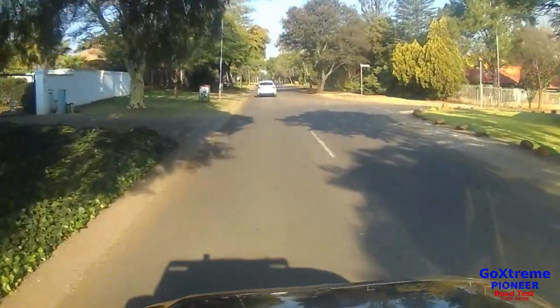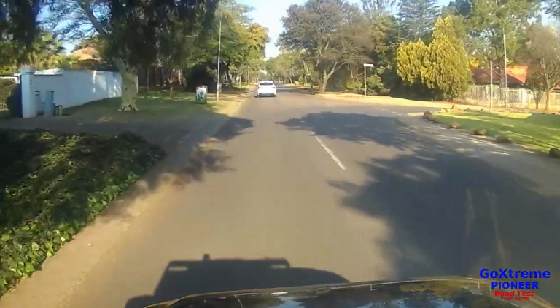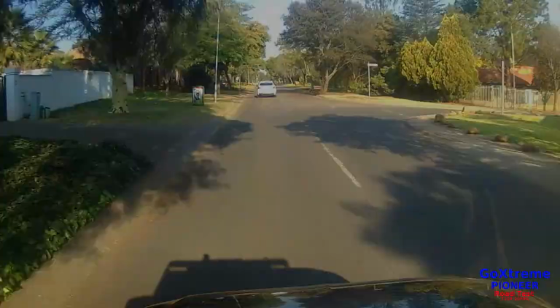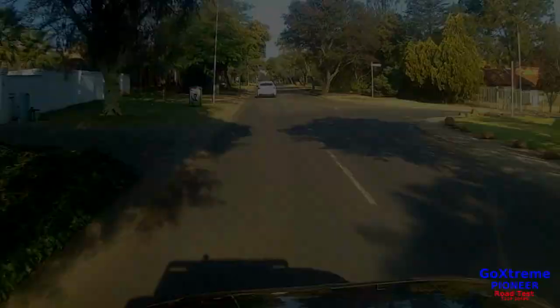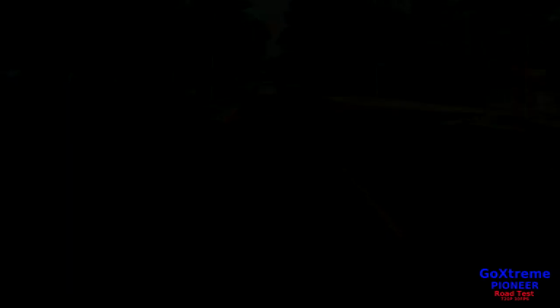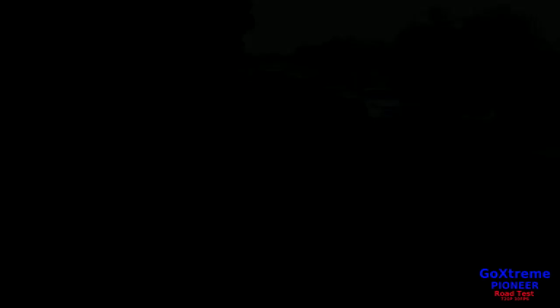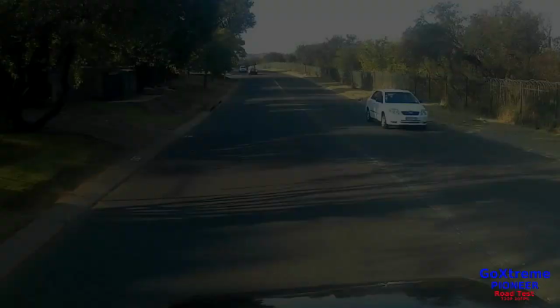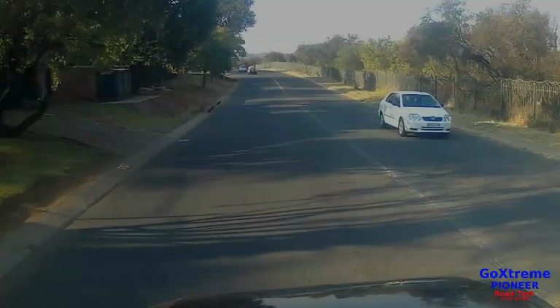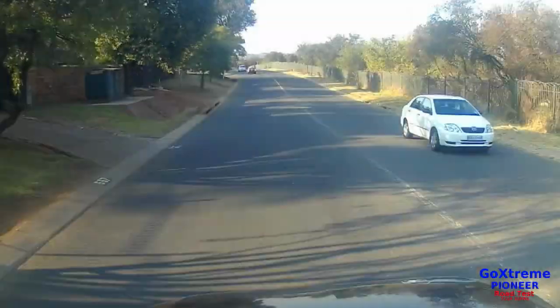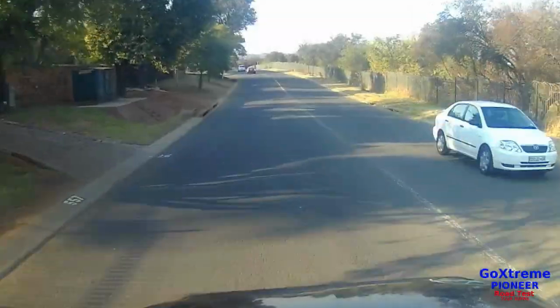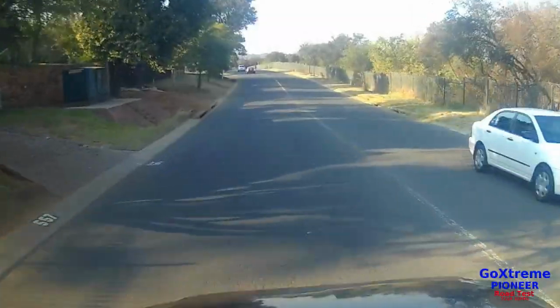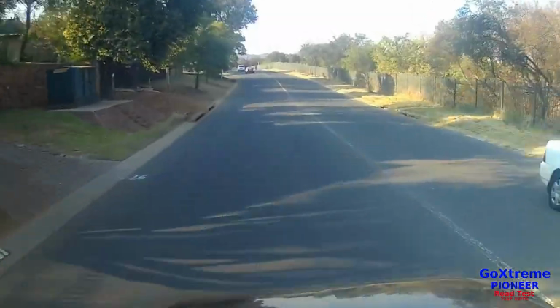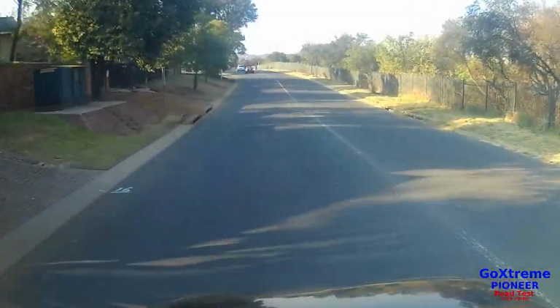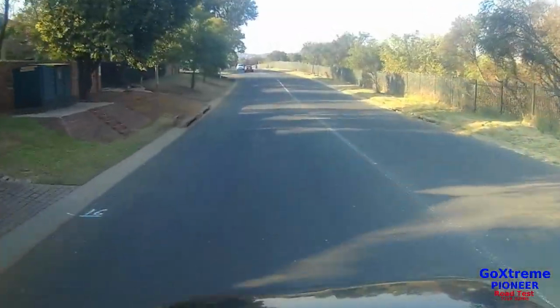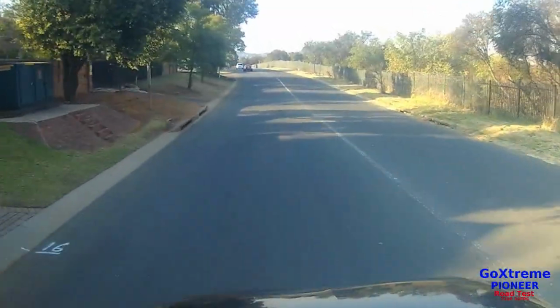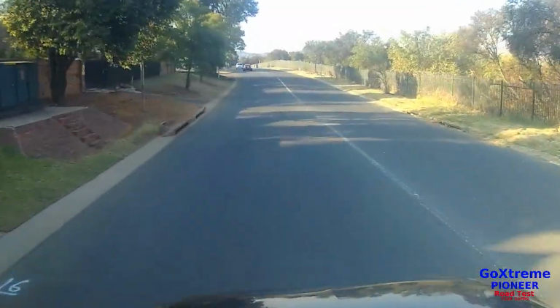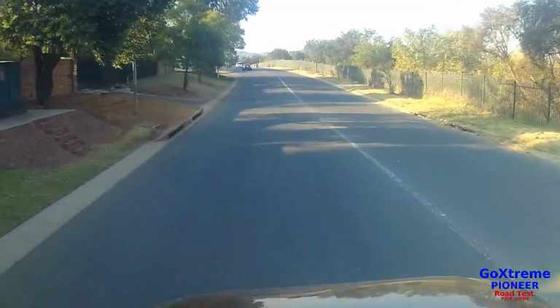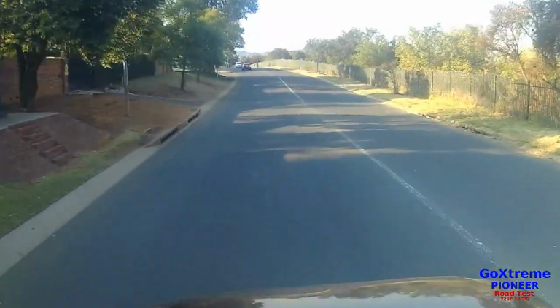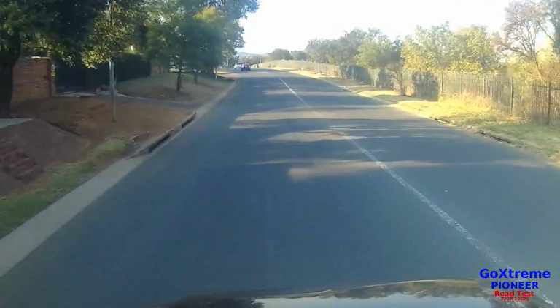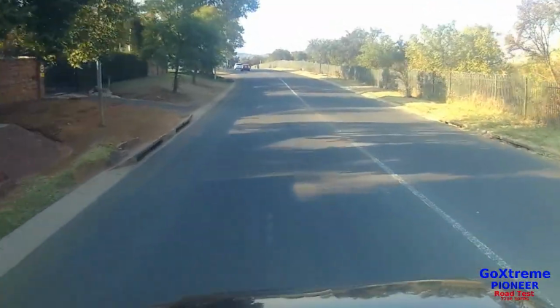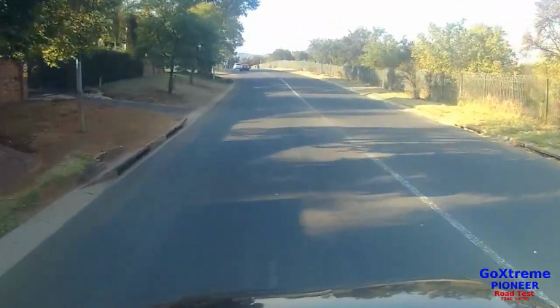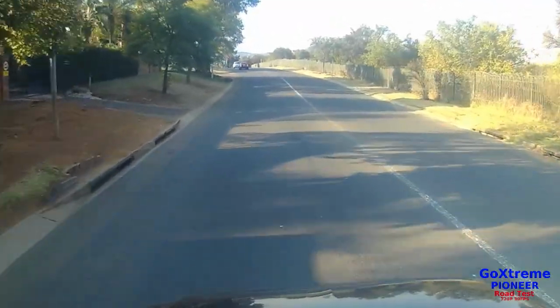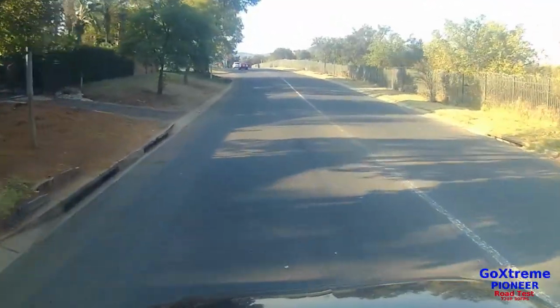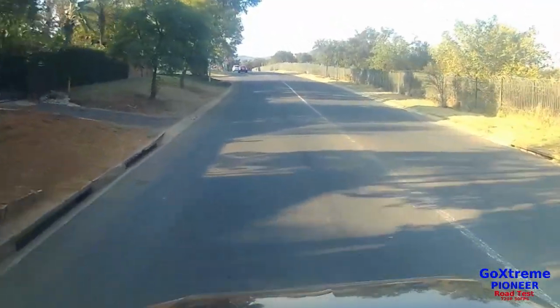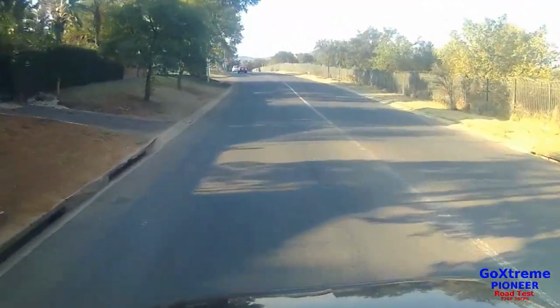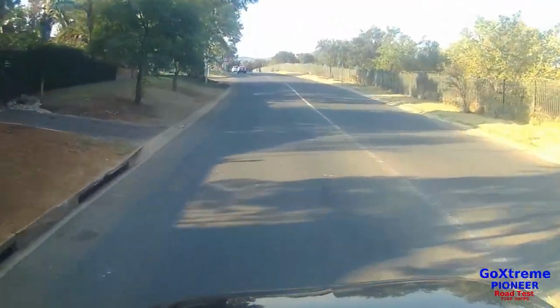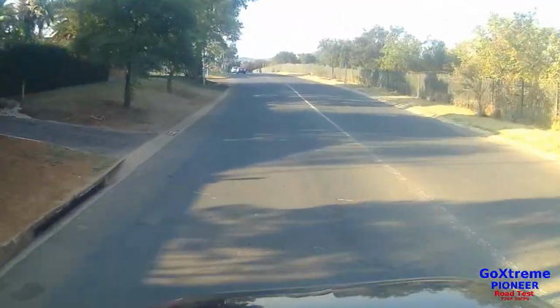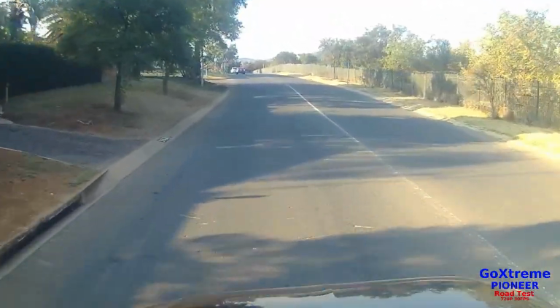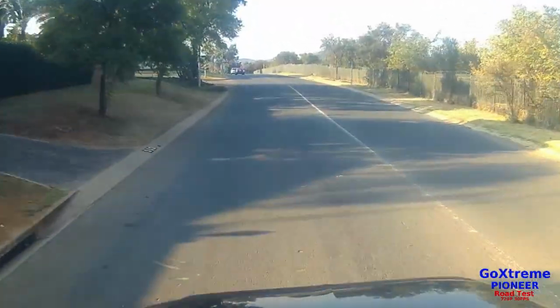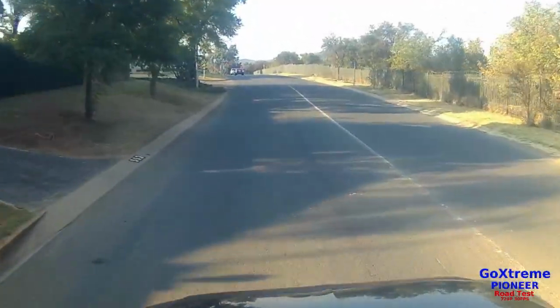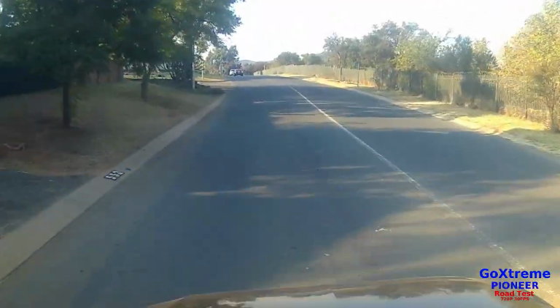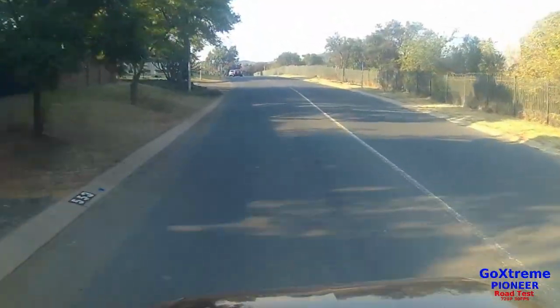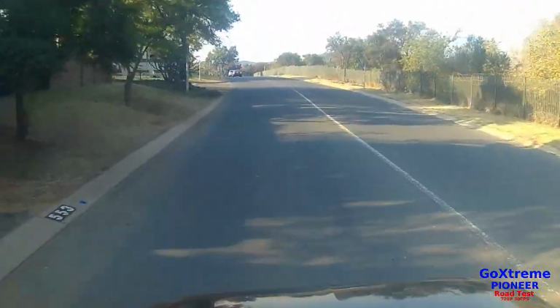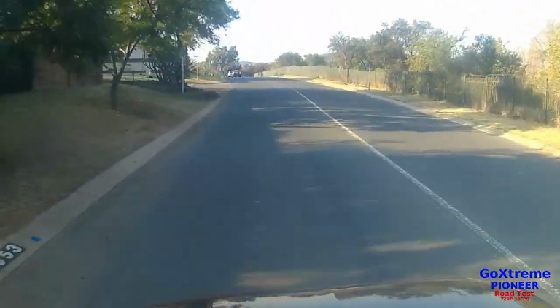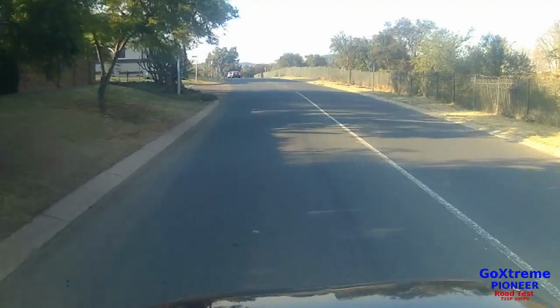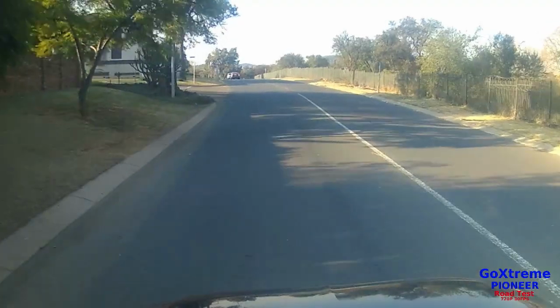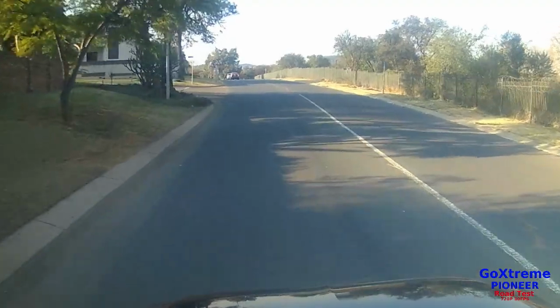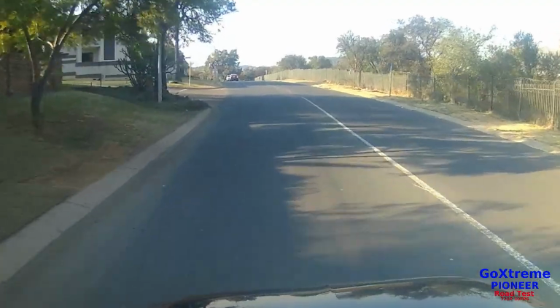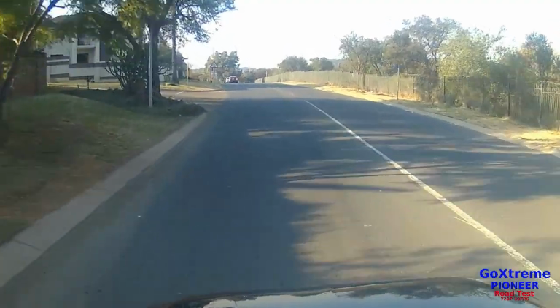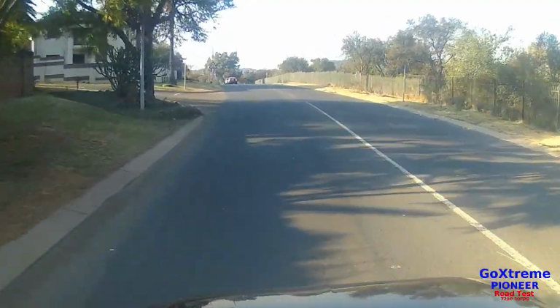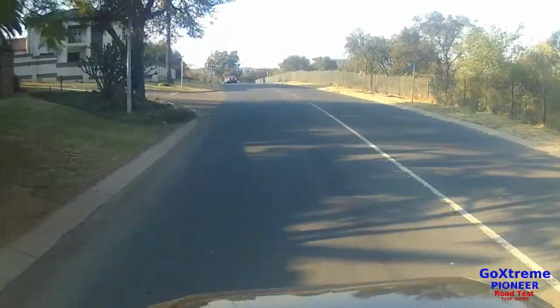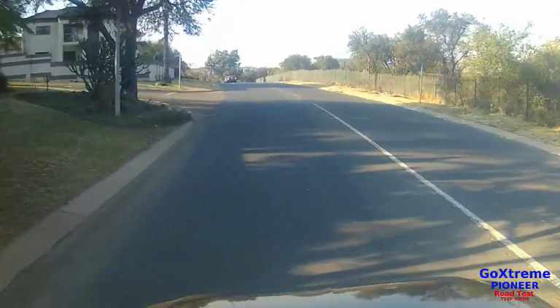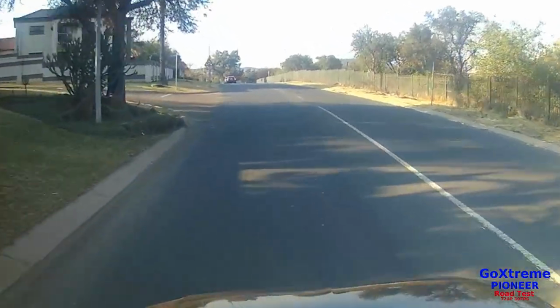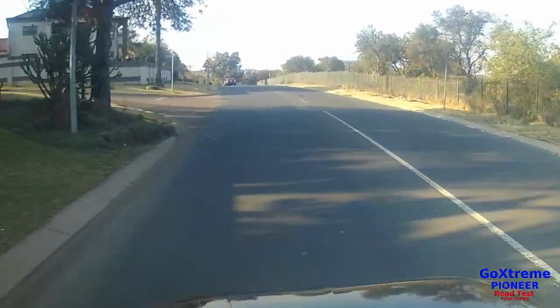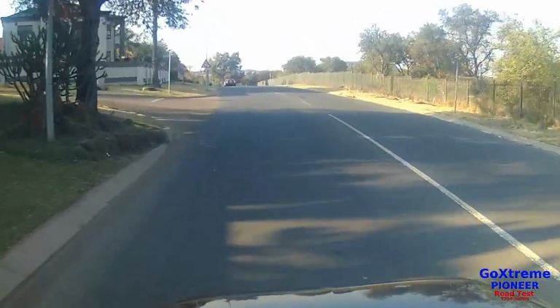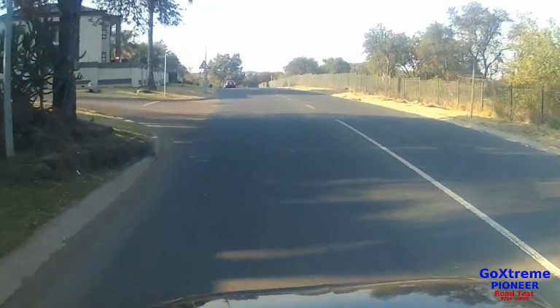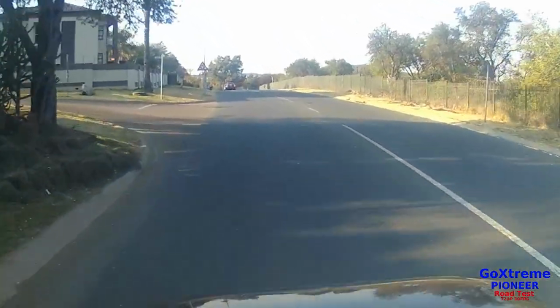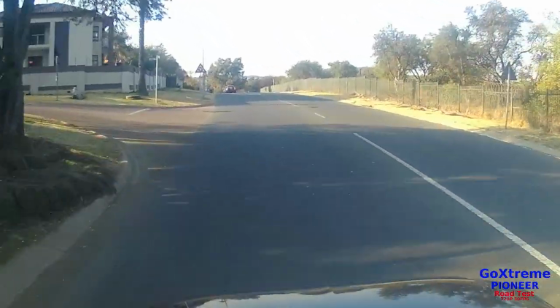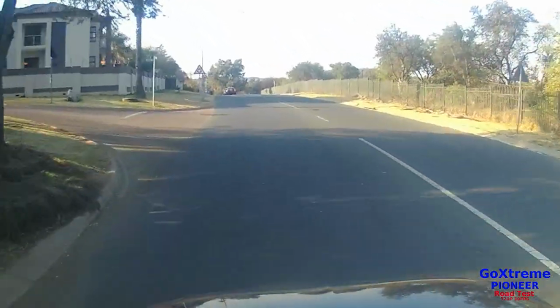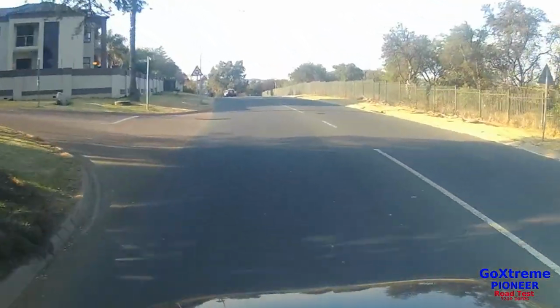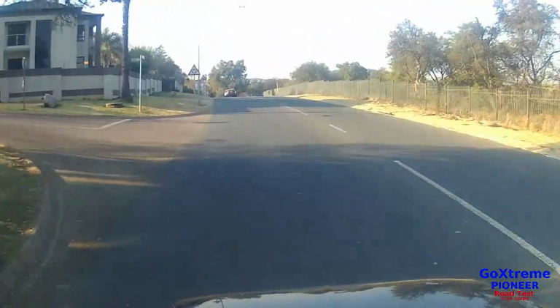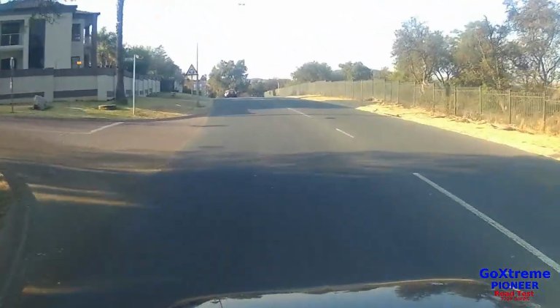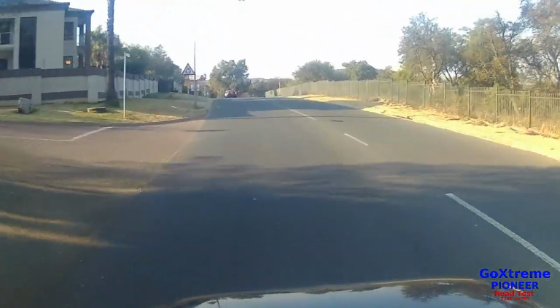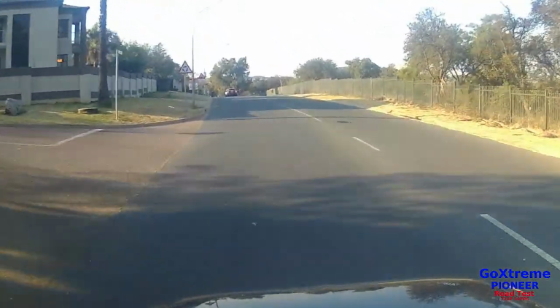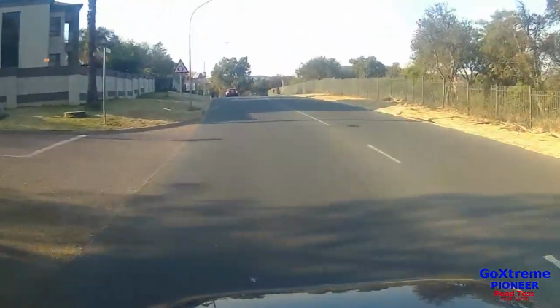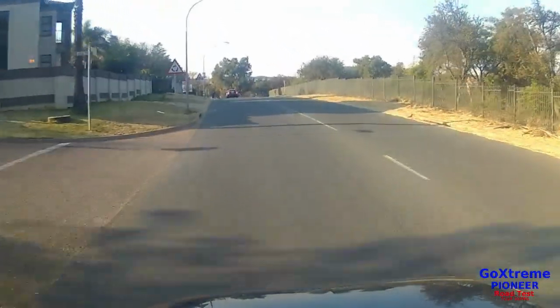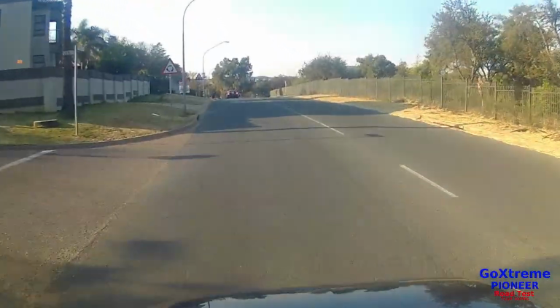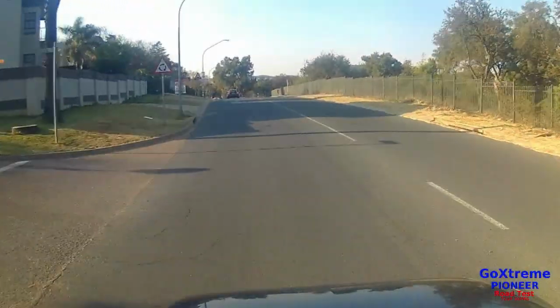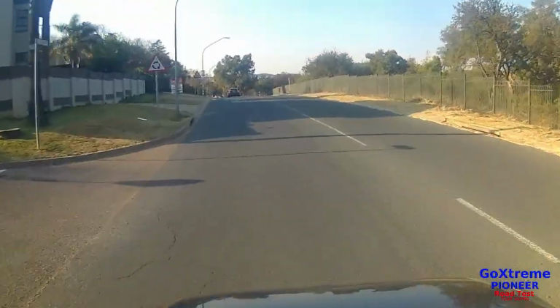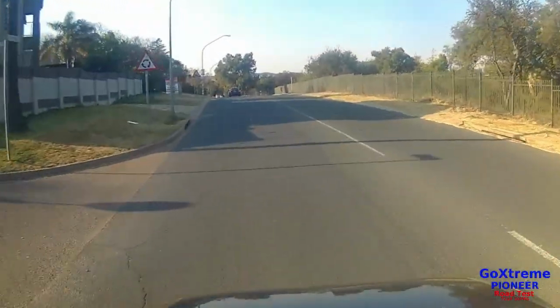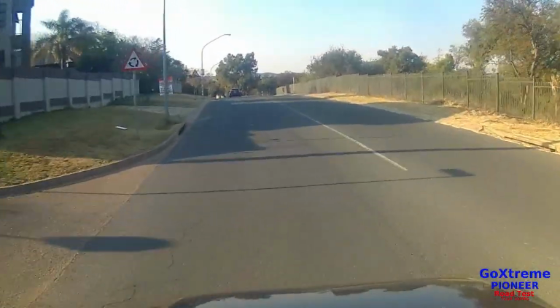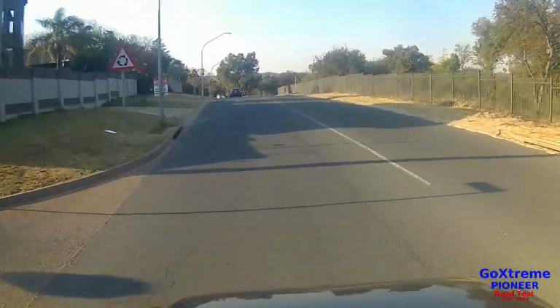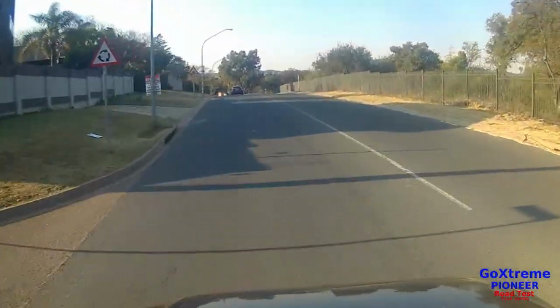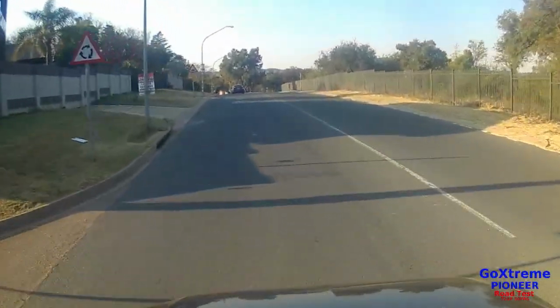I'm very impressed with the picture quality — you can even see the texture on the road, which makes it very nice.